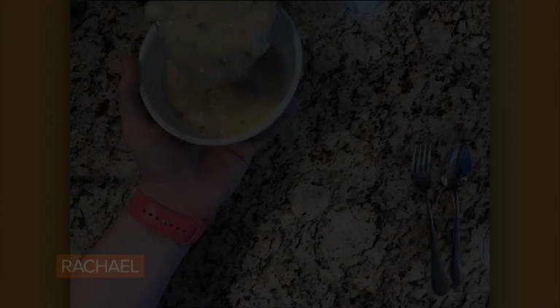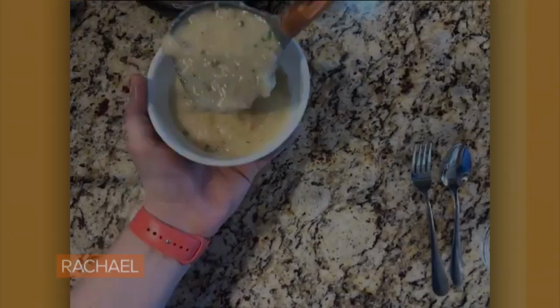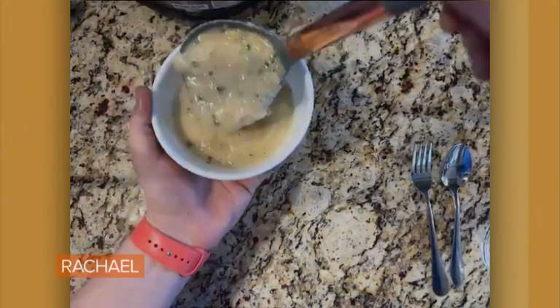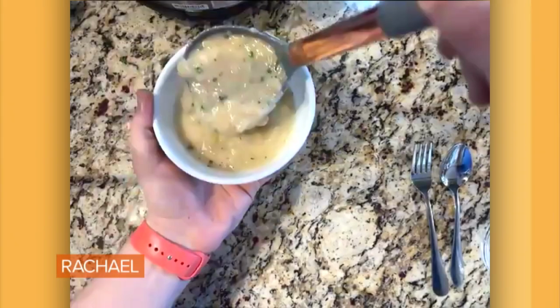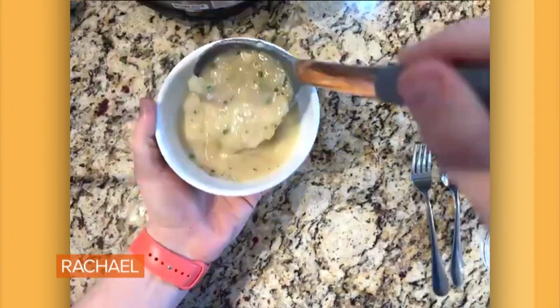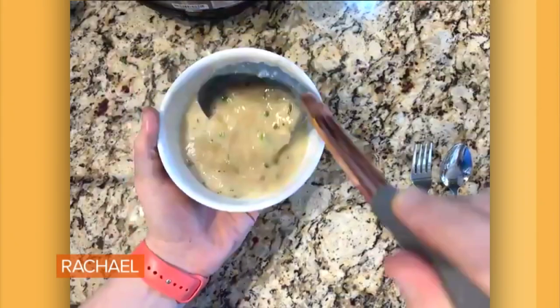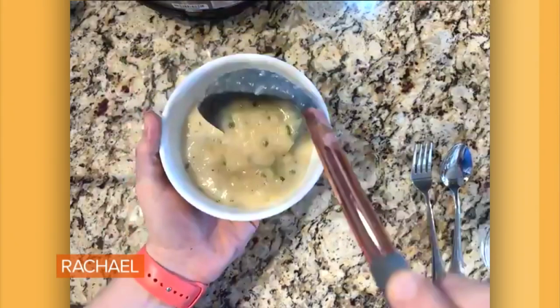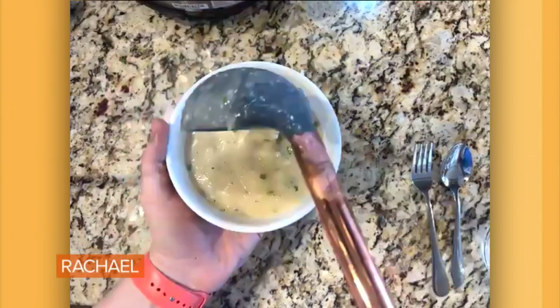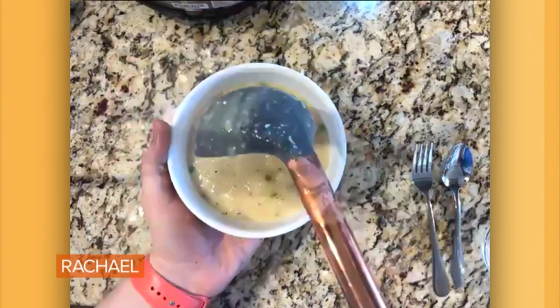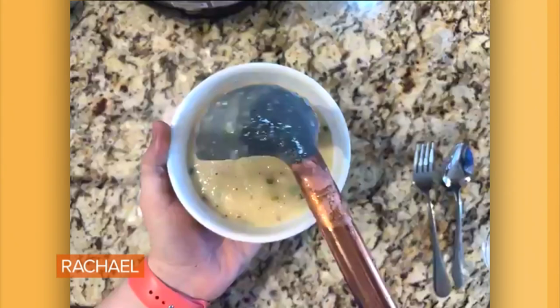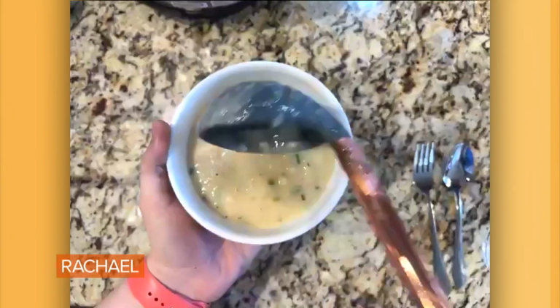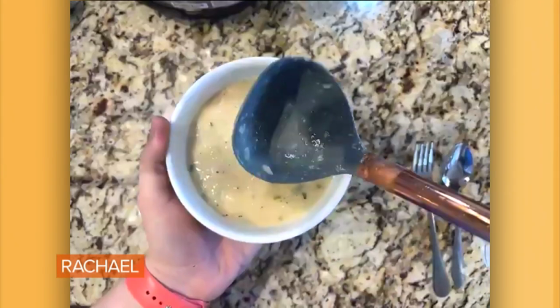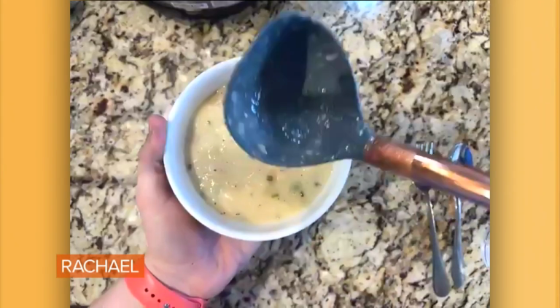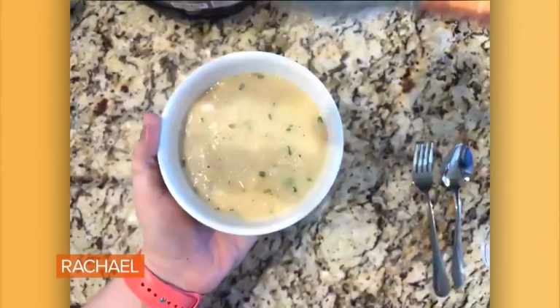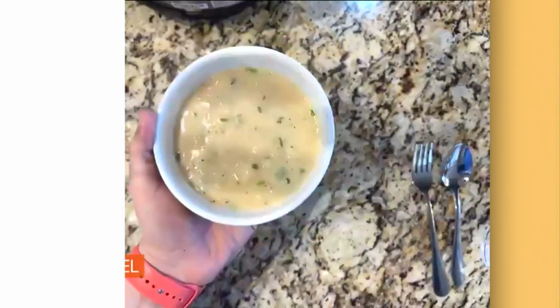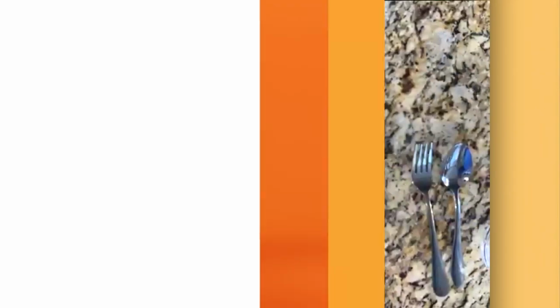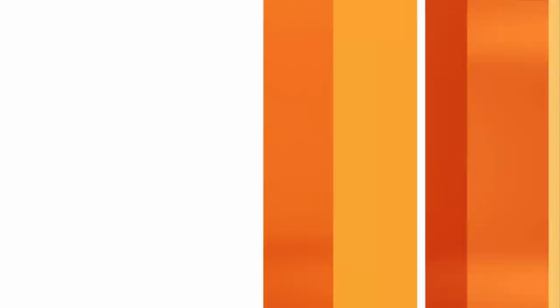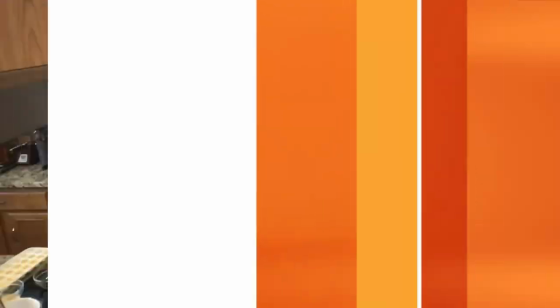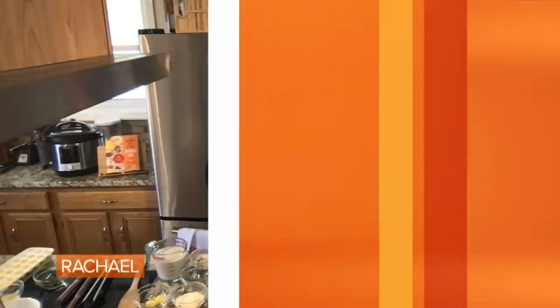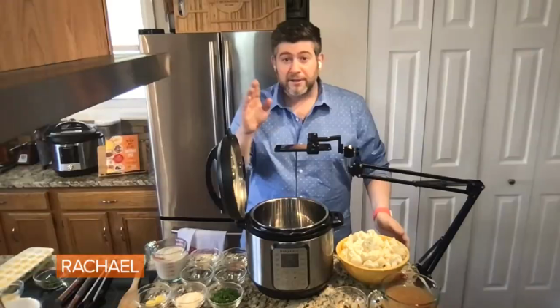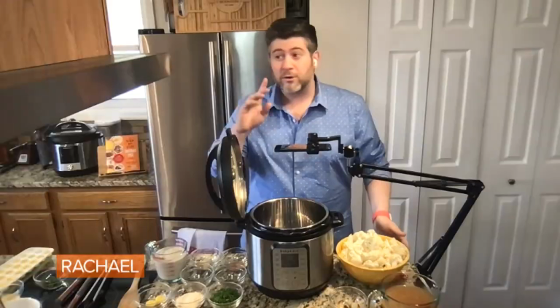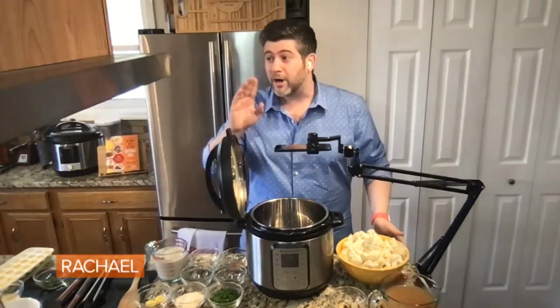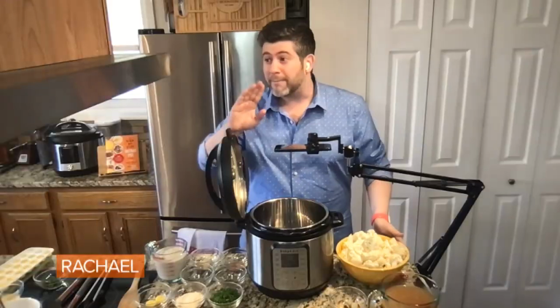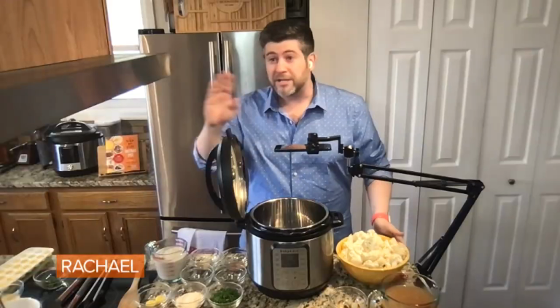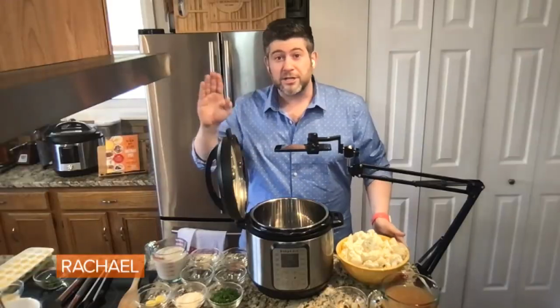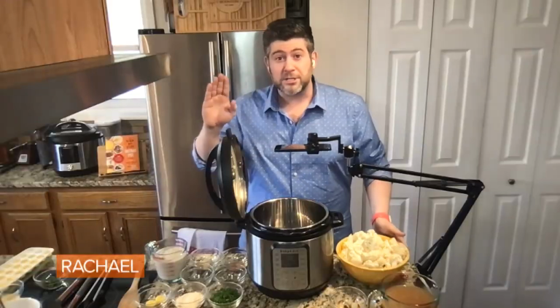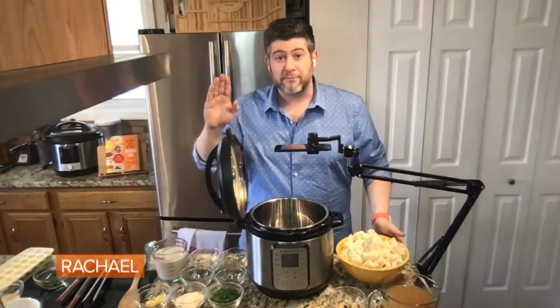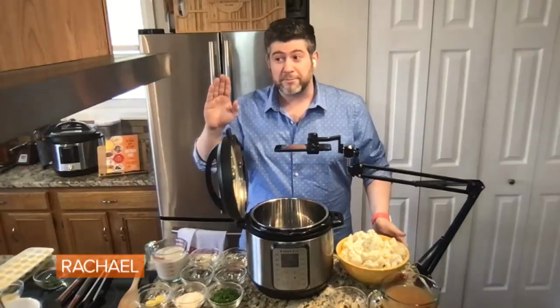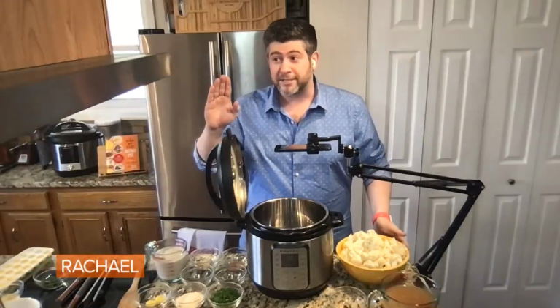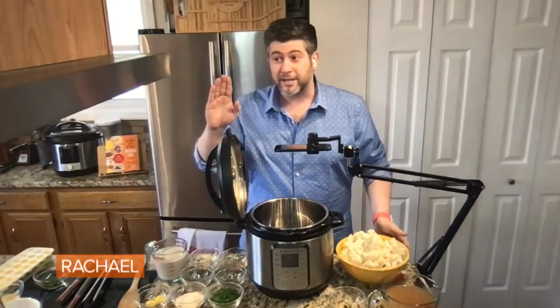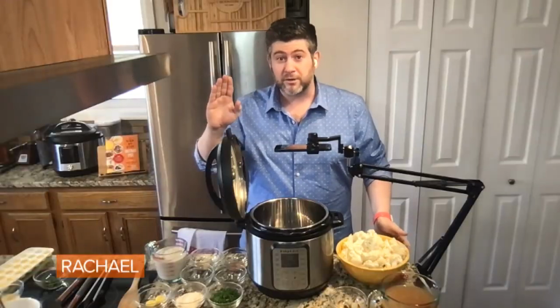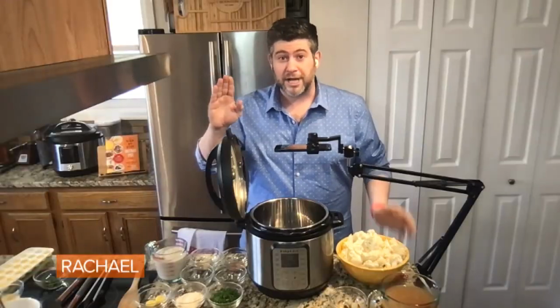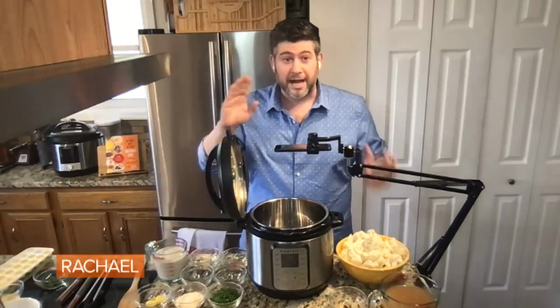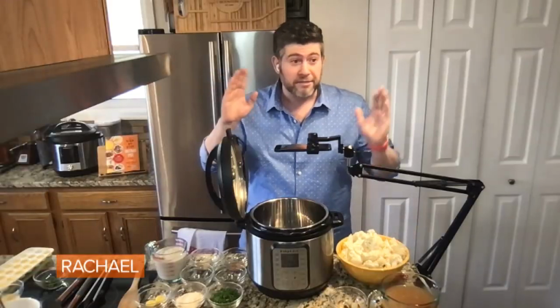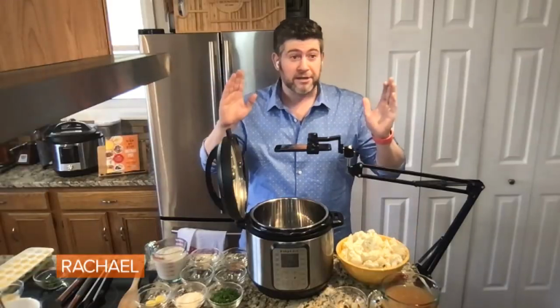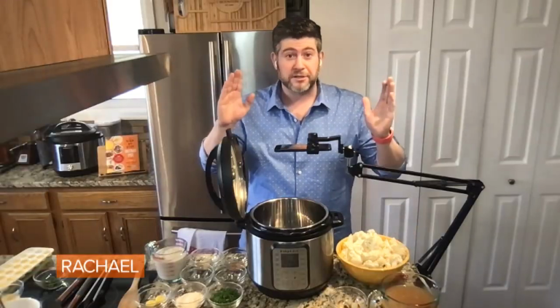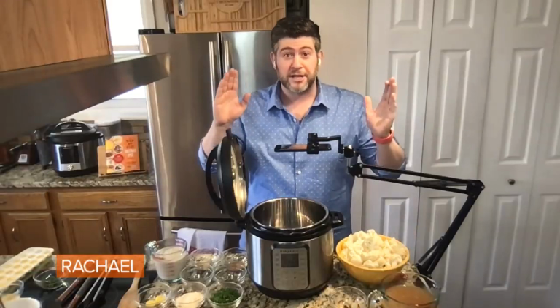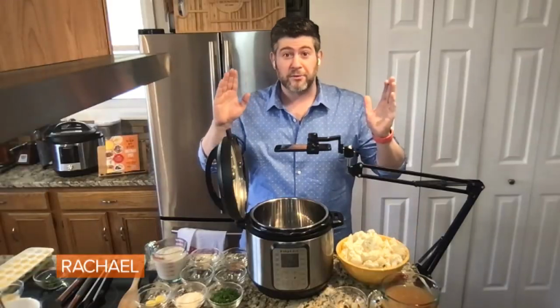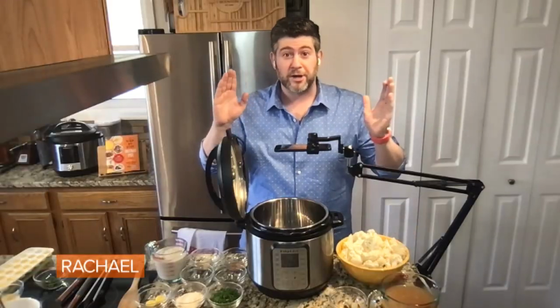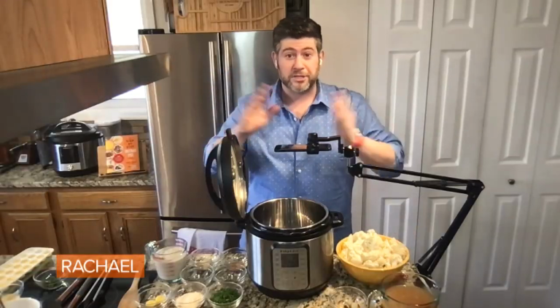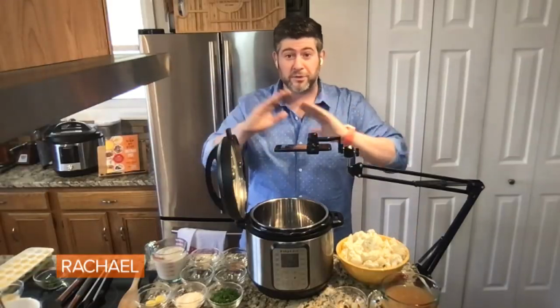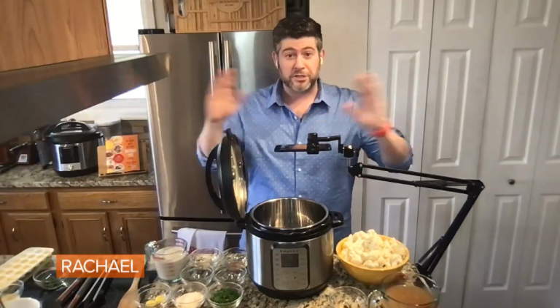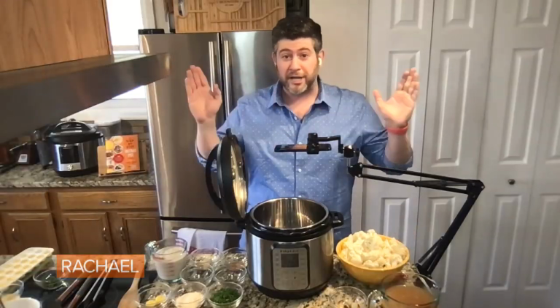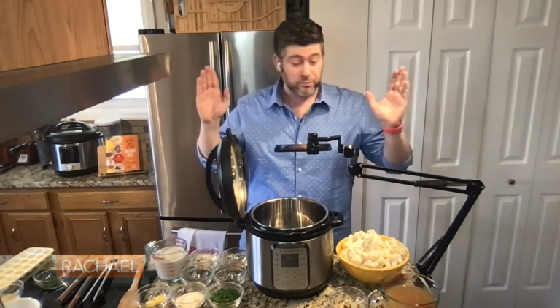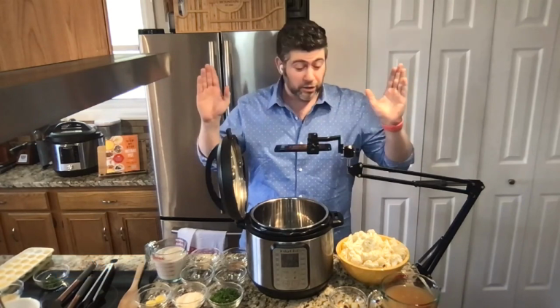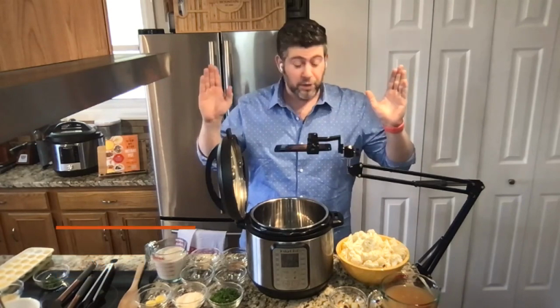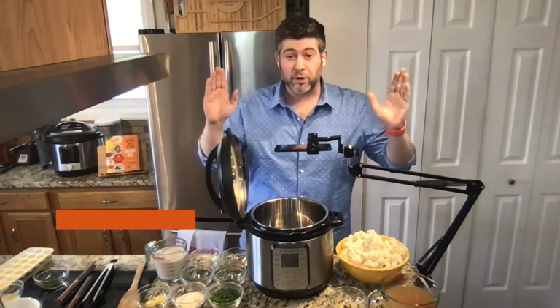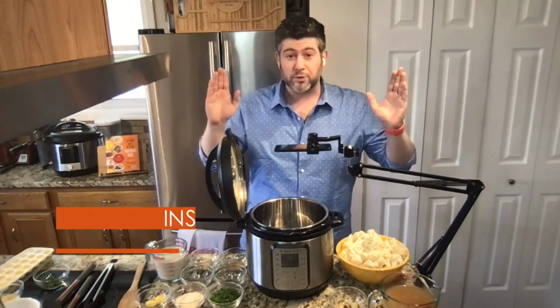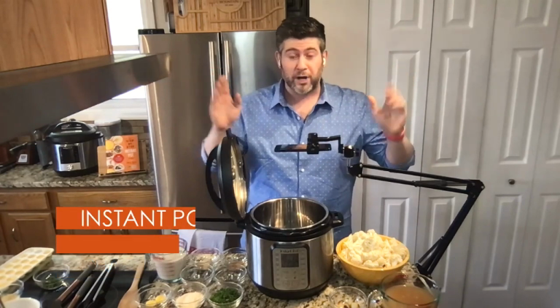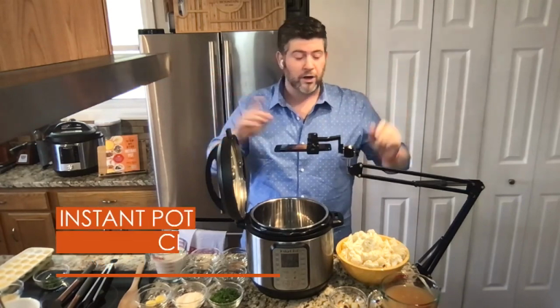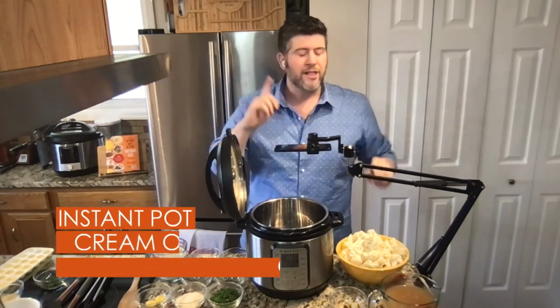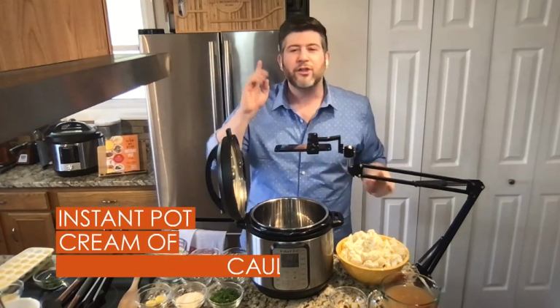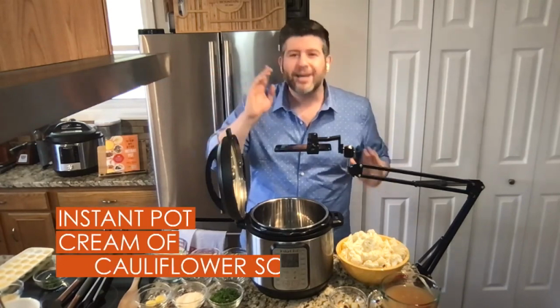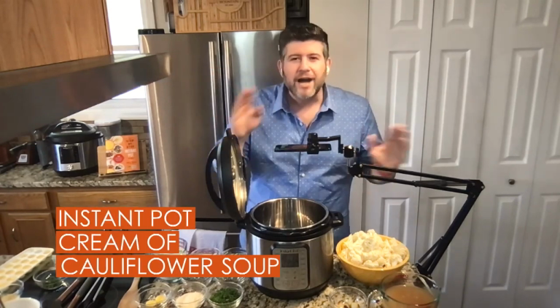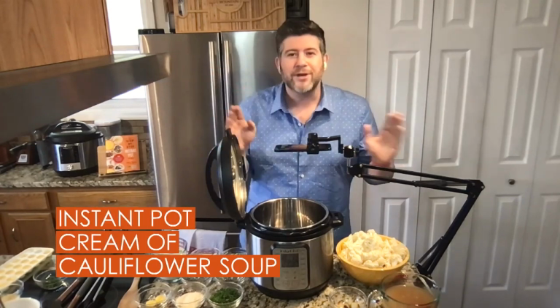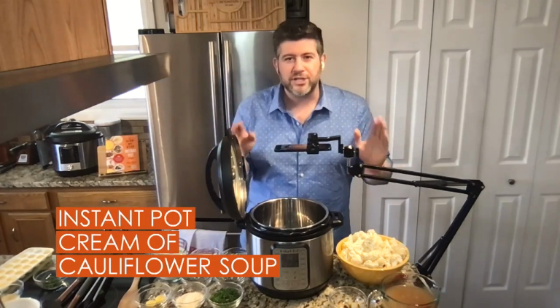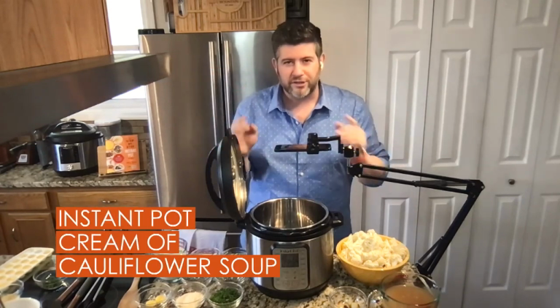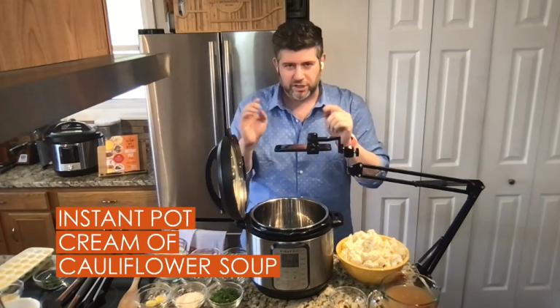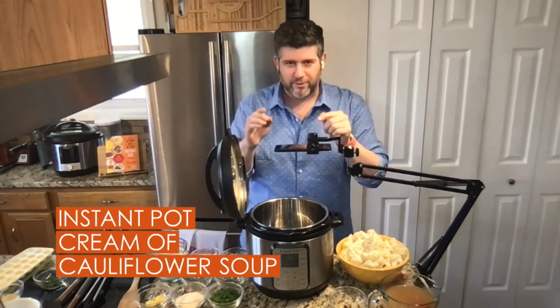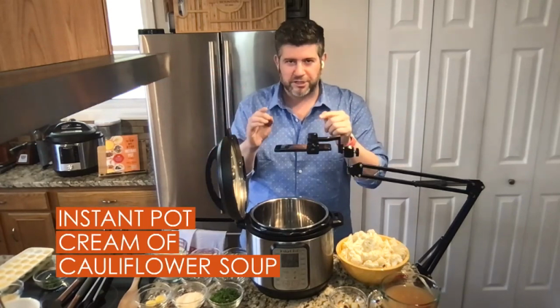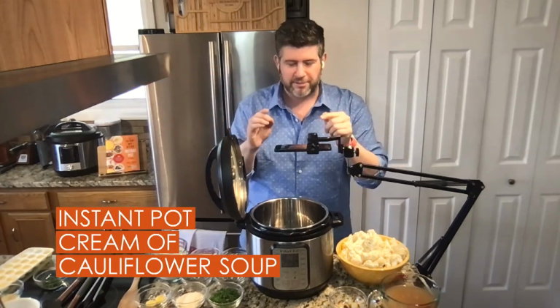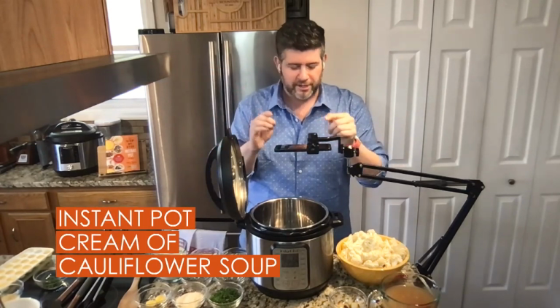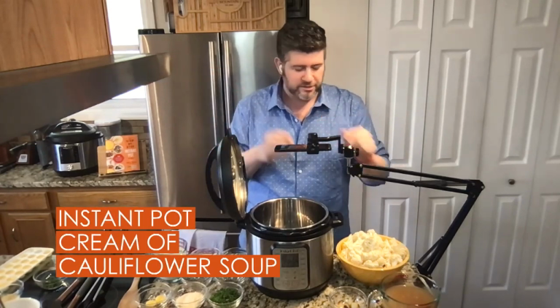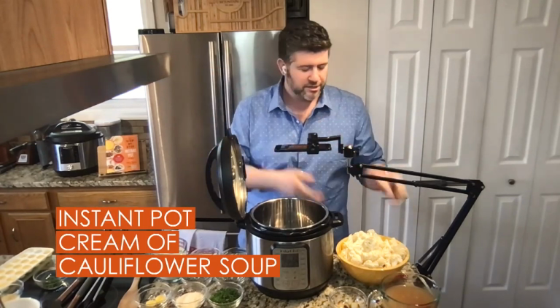Cream of cauliflower soup. Cauliflower is amazing stuff for potatoes — I think it is anyway, and it really works well. Look at how easy this recipe is.